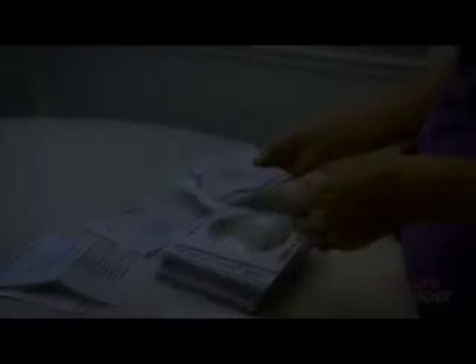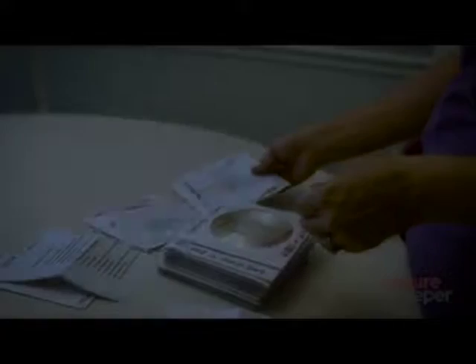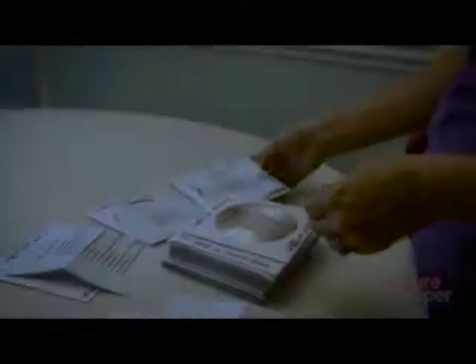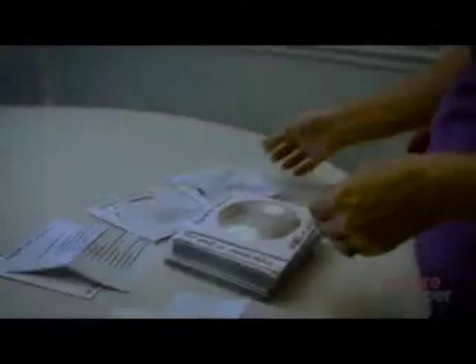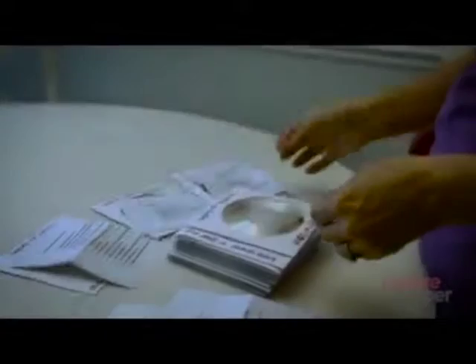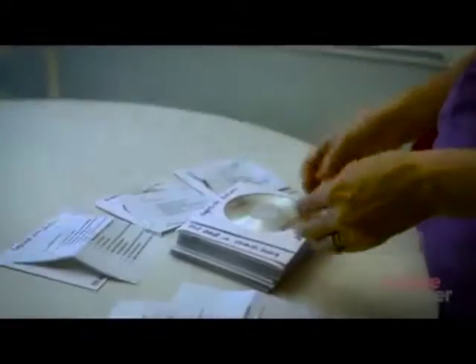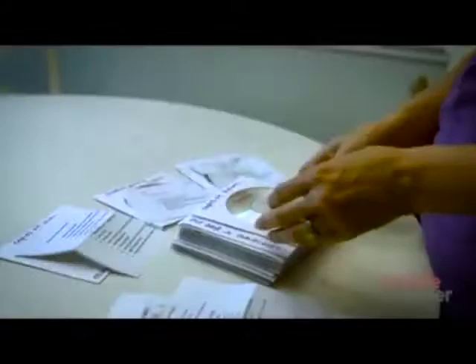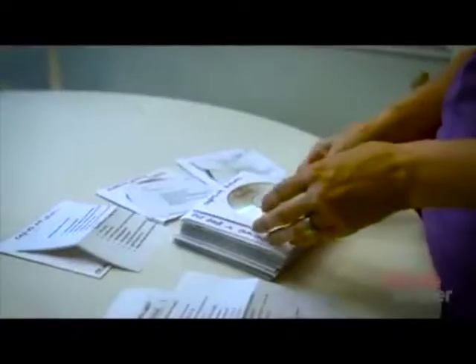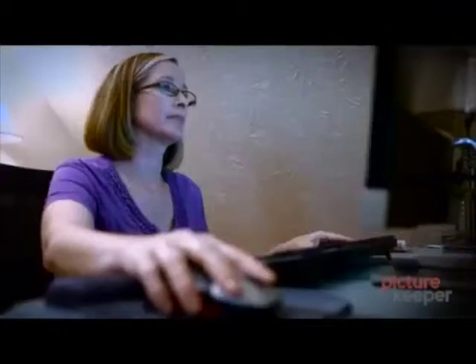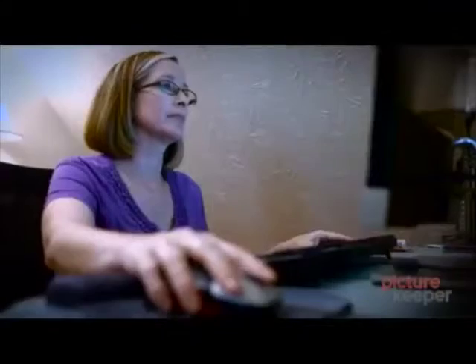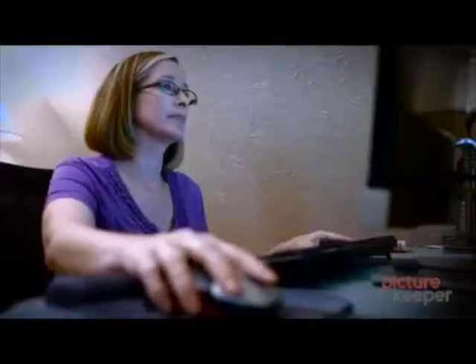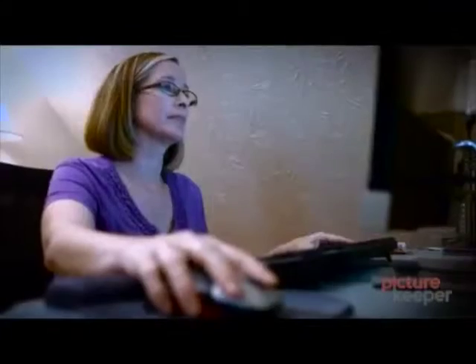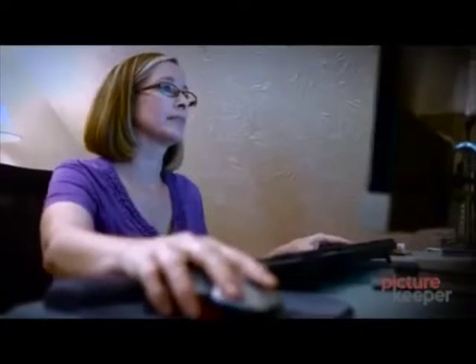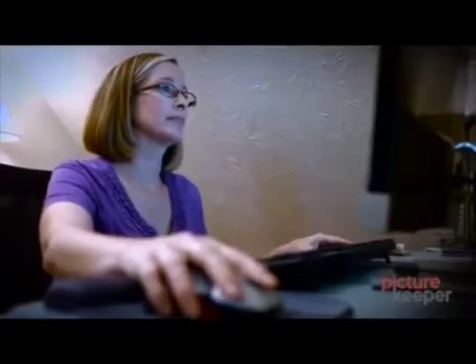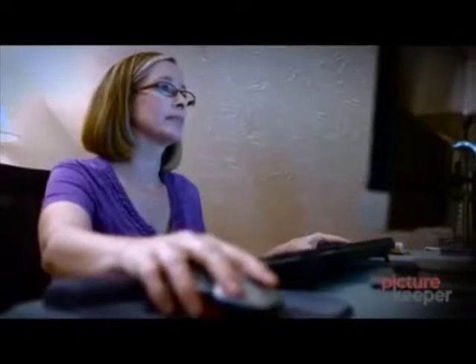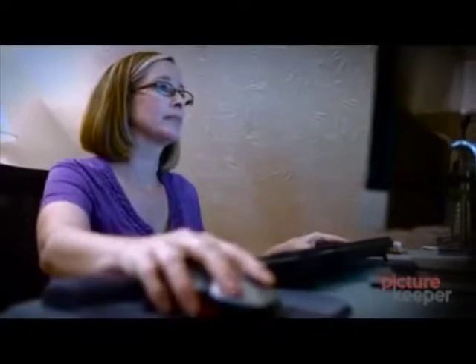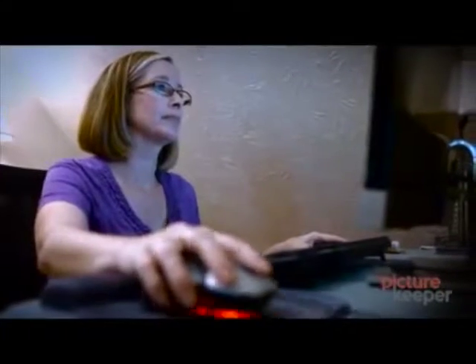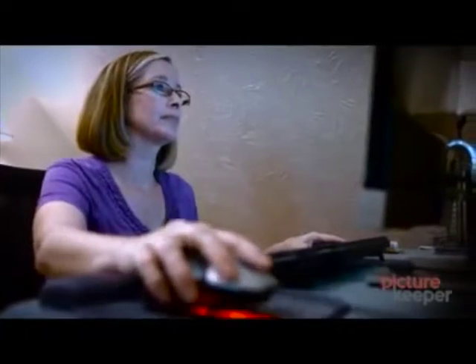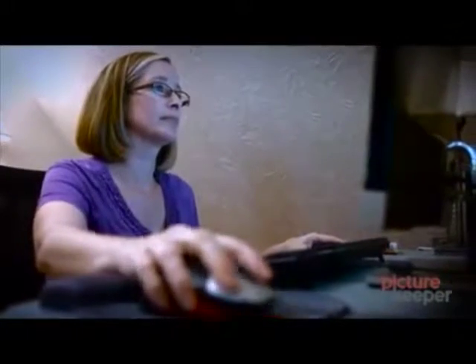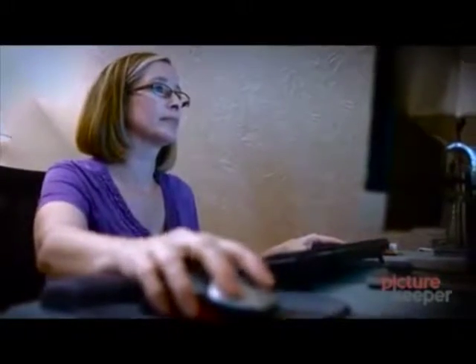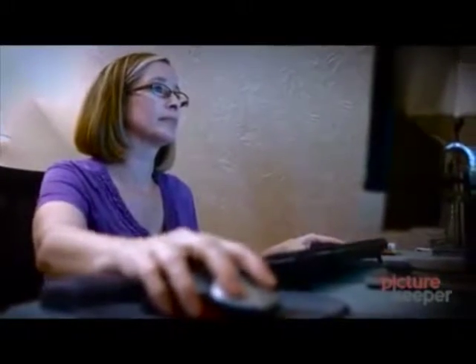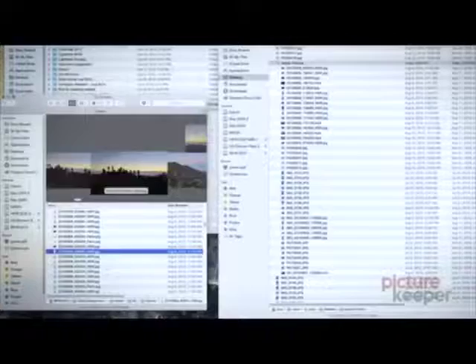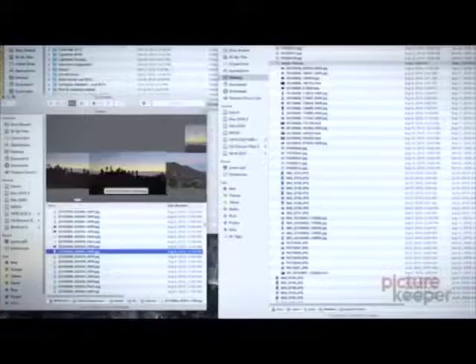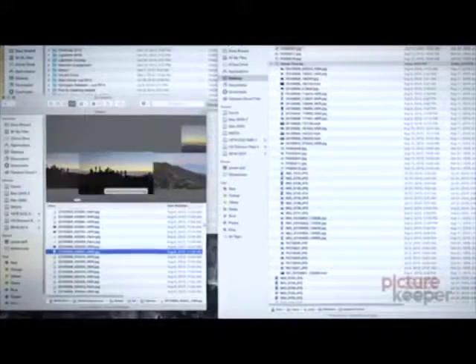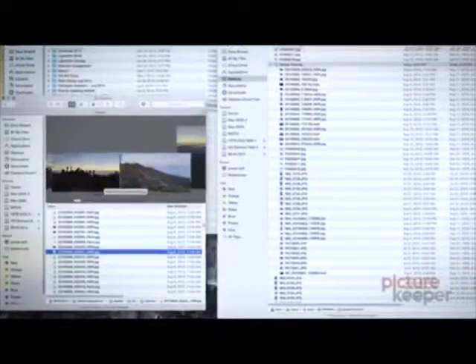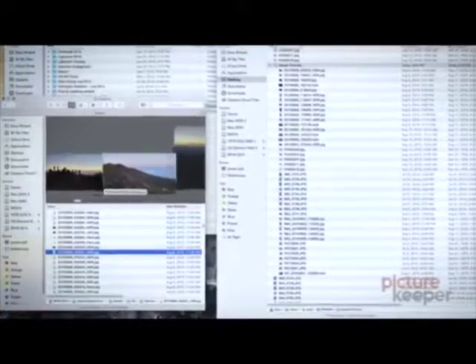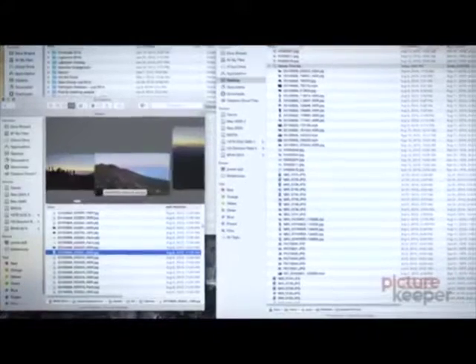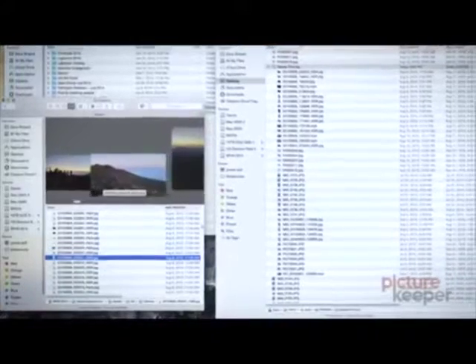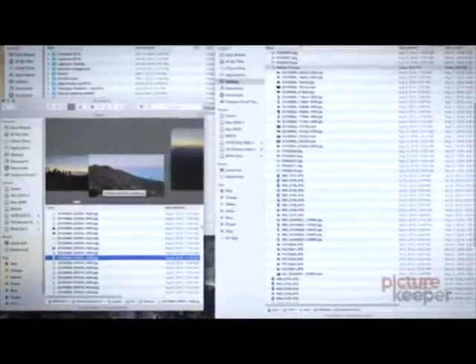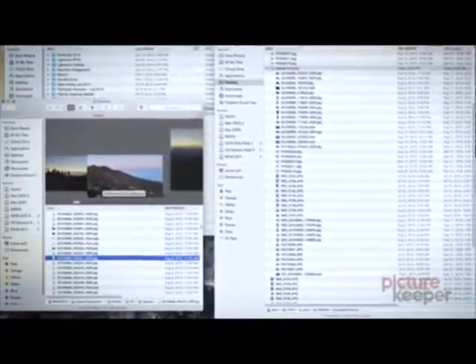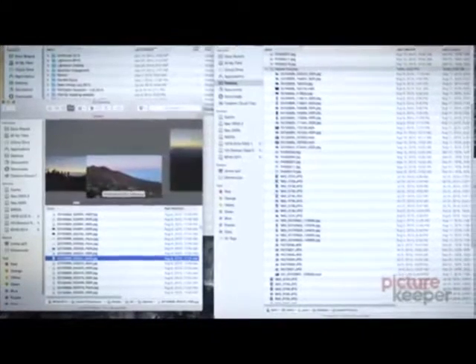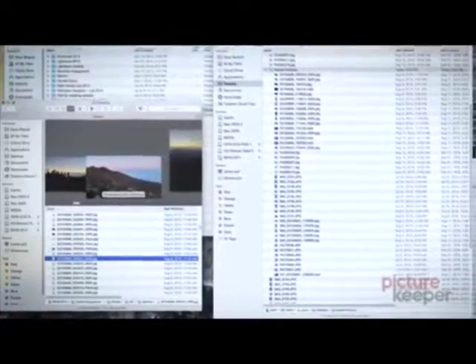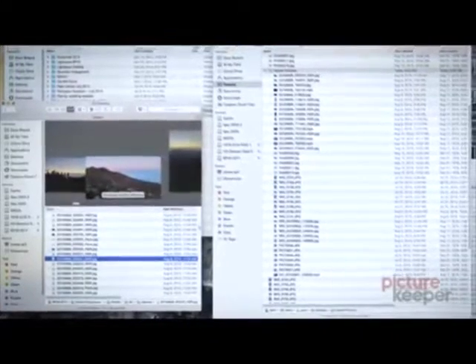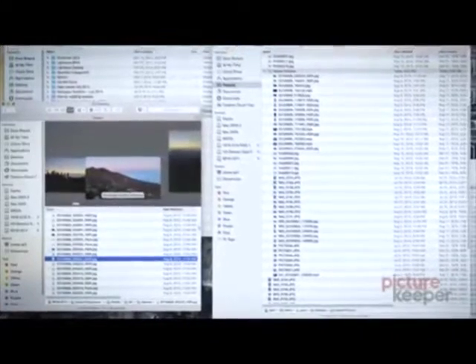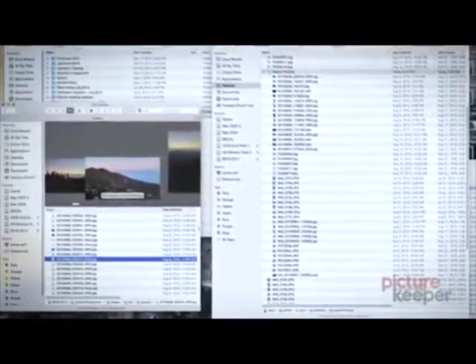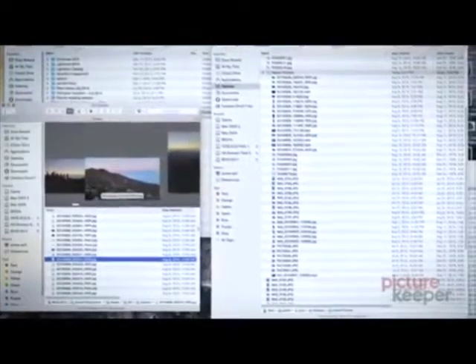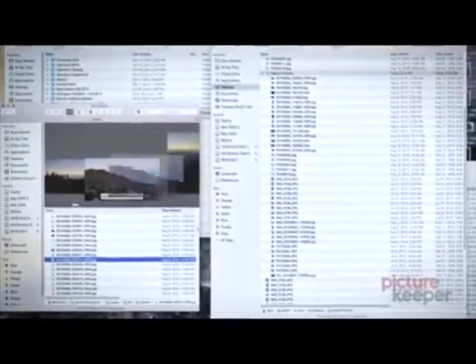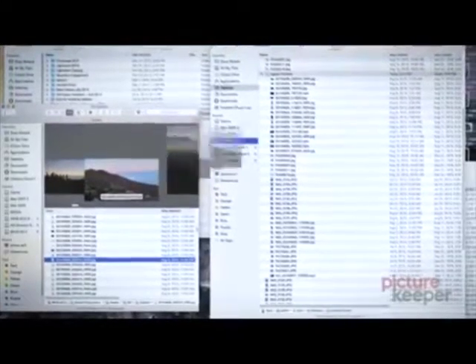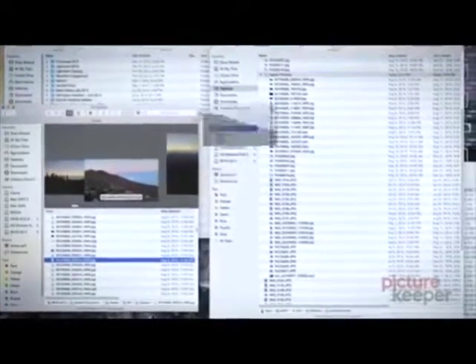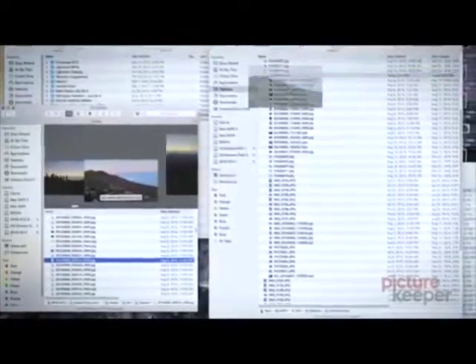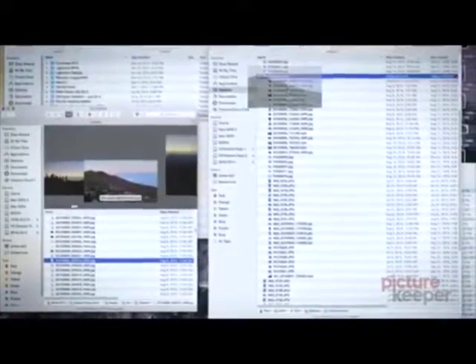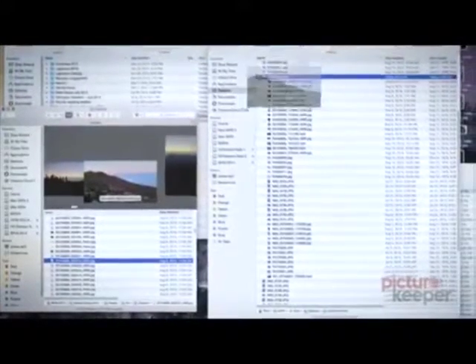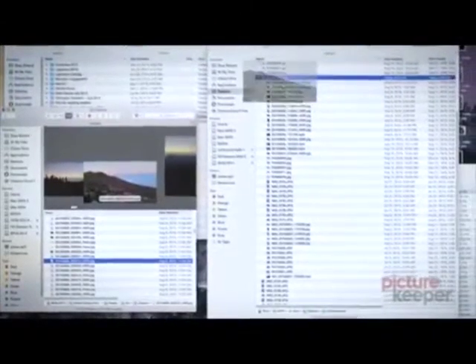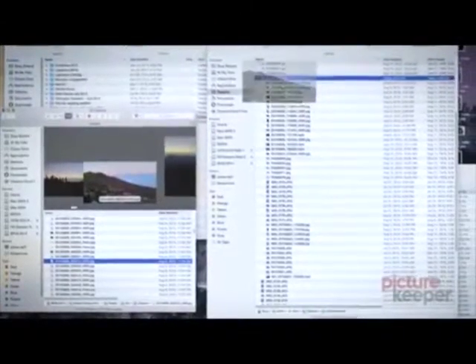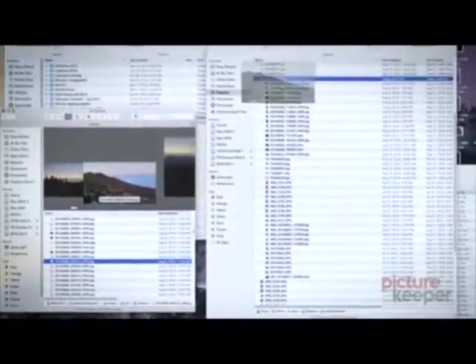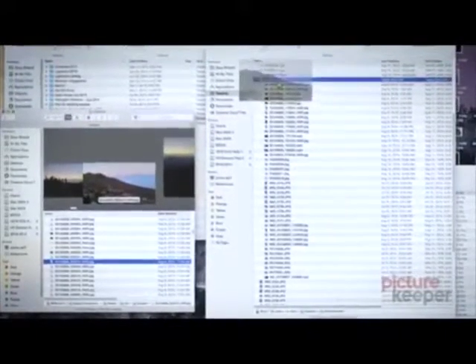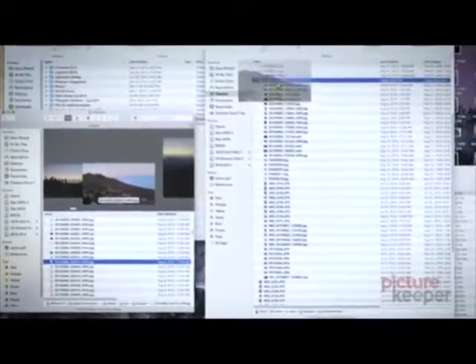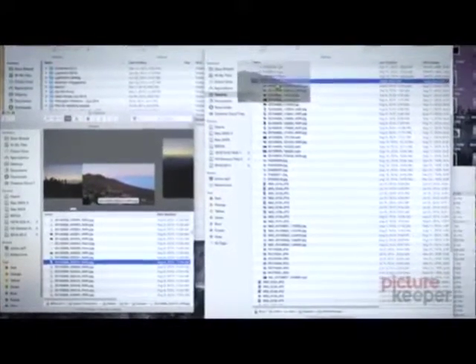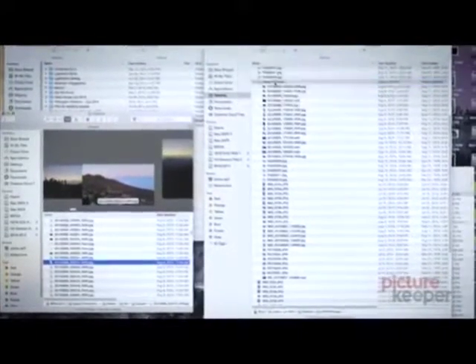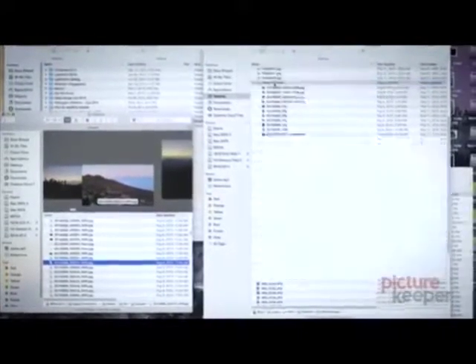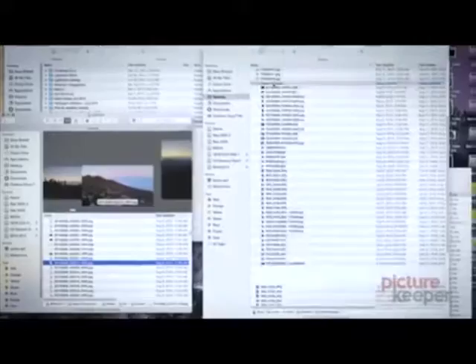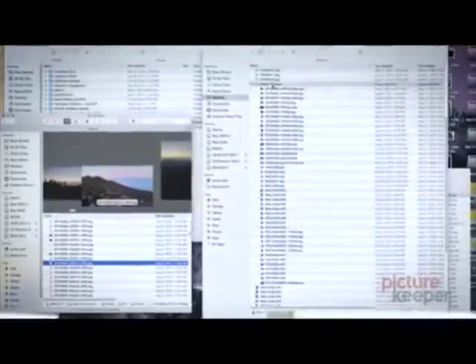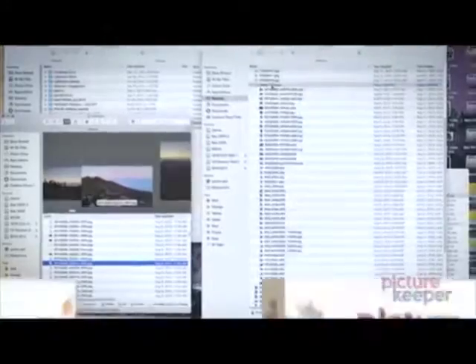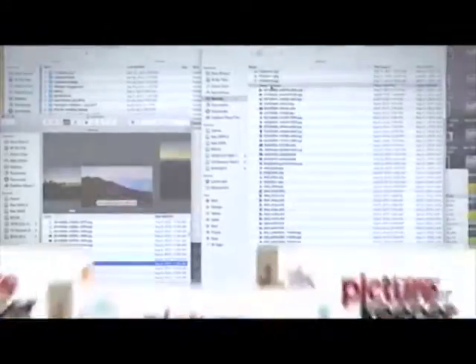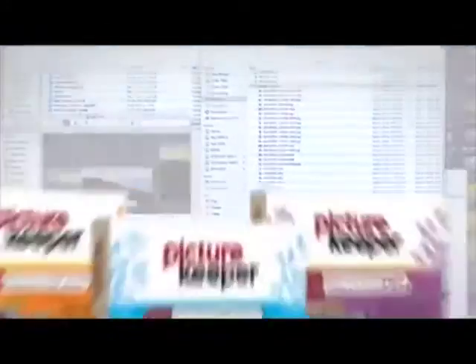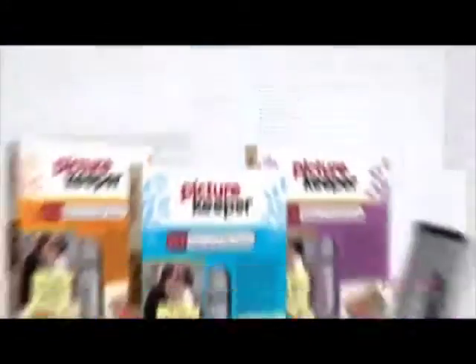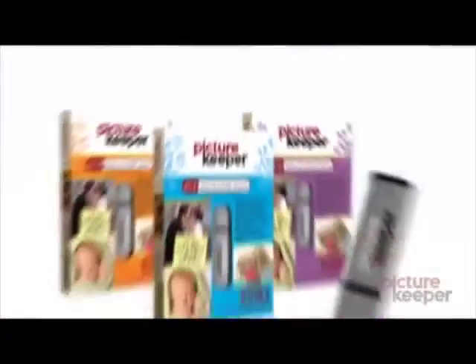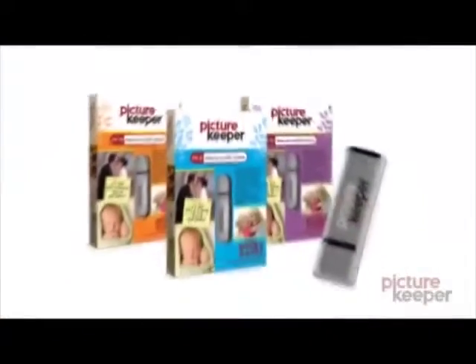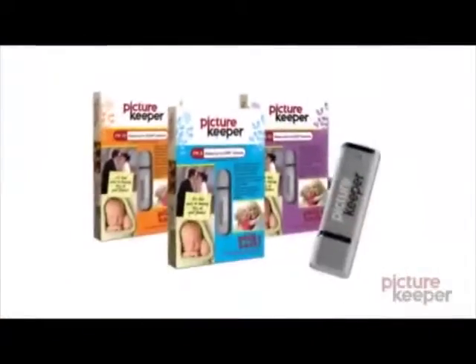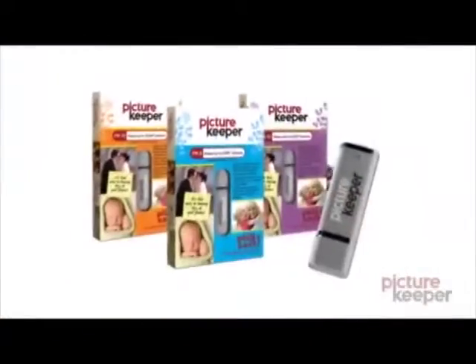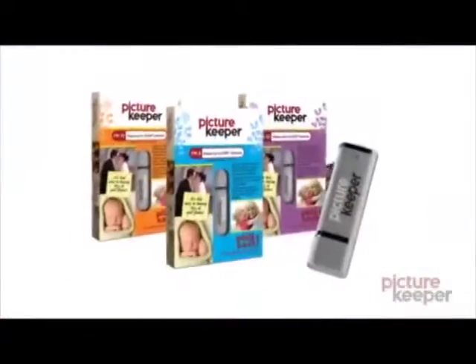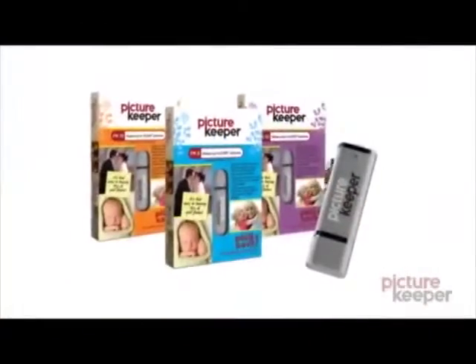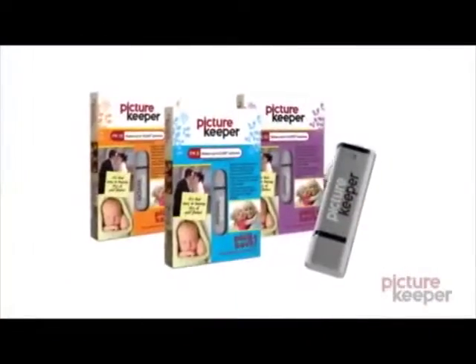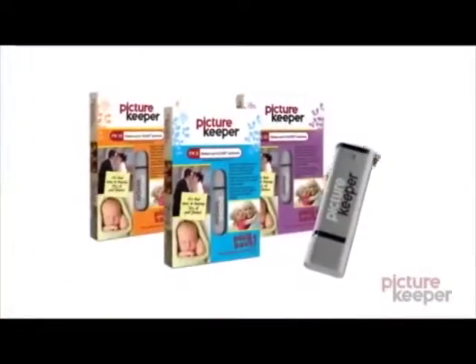Backing up your photos can be a chore. Where do you look? Where do you save them? Dragging and dropping — who has time for that?